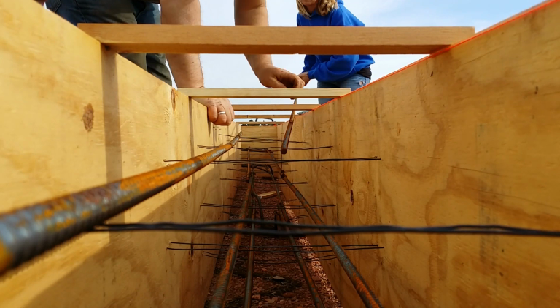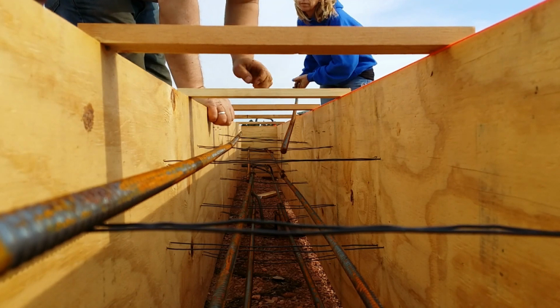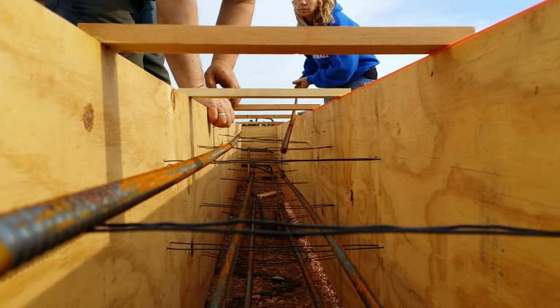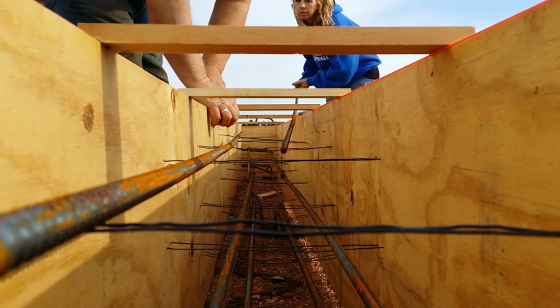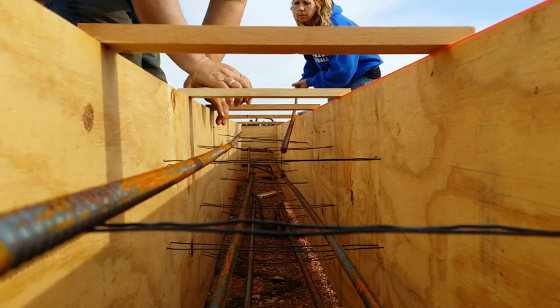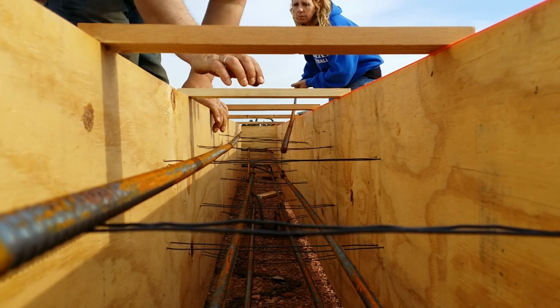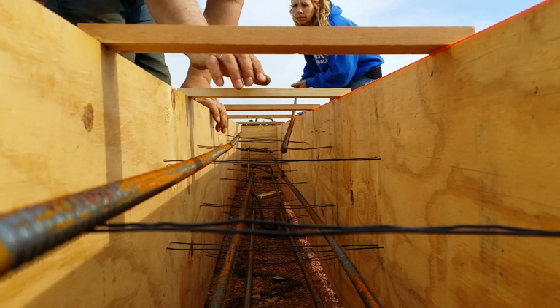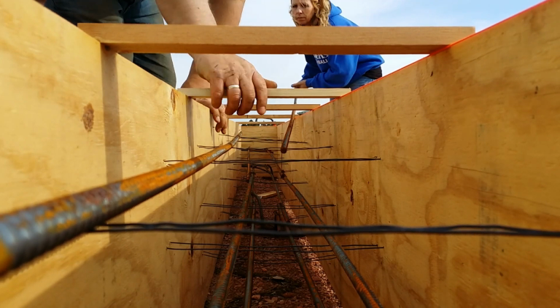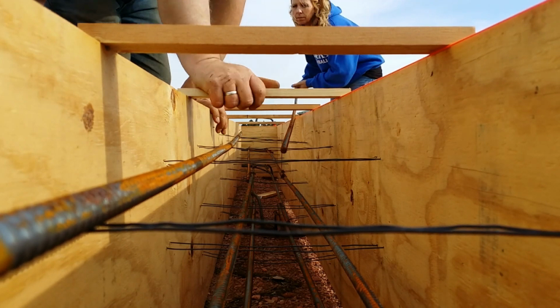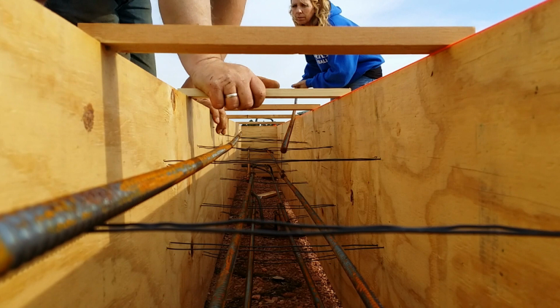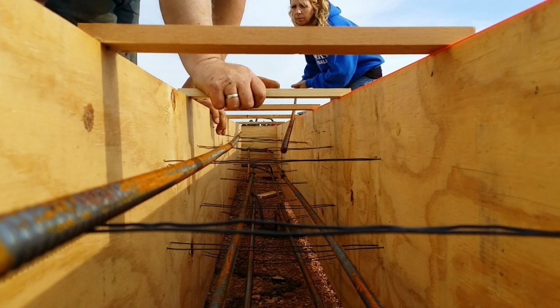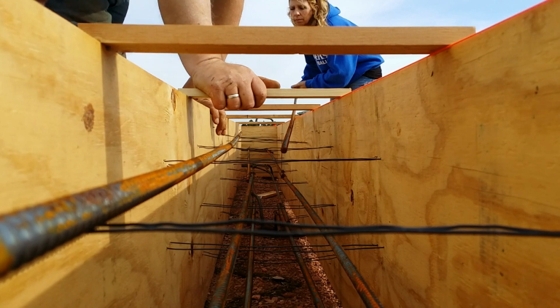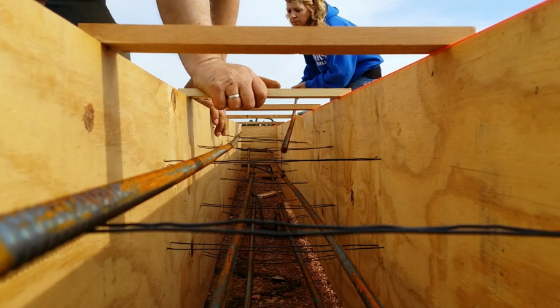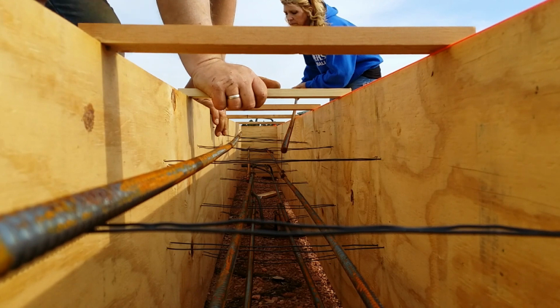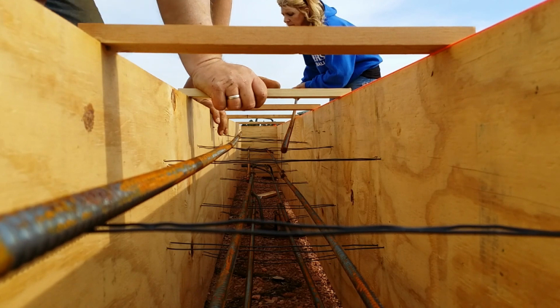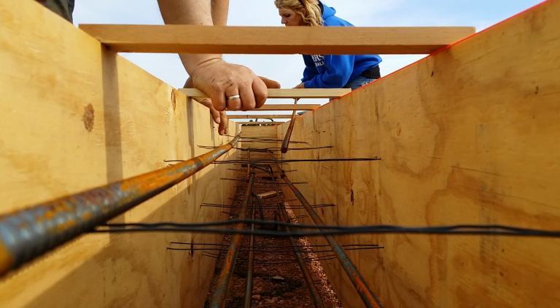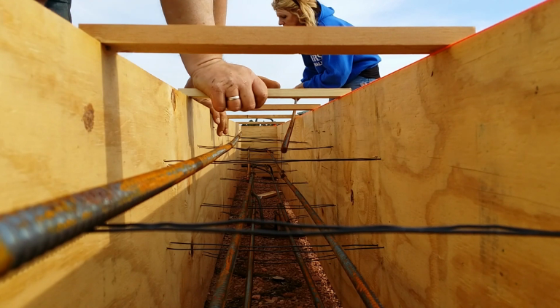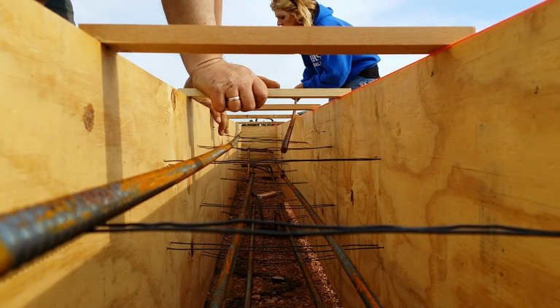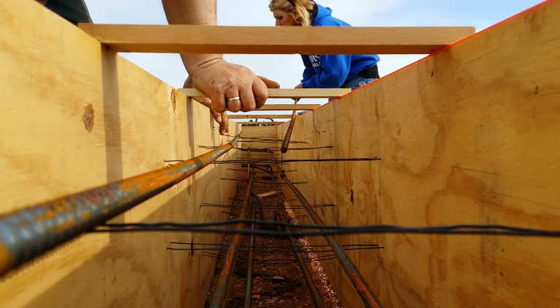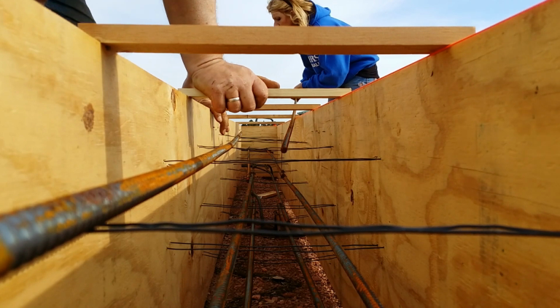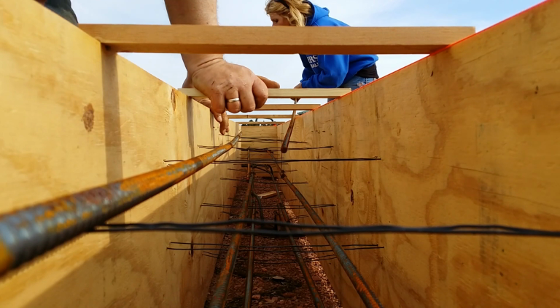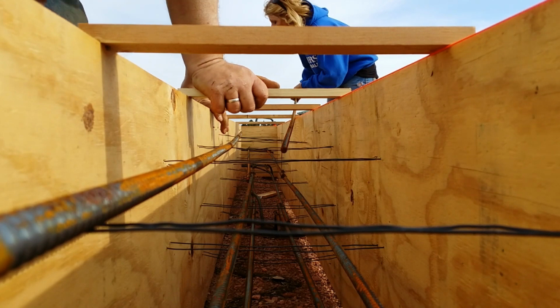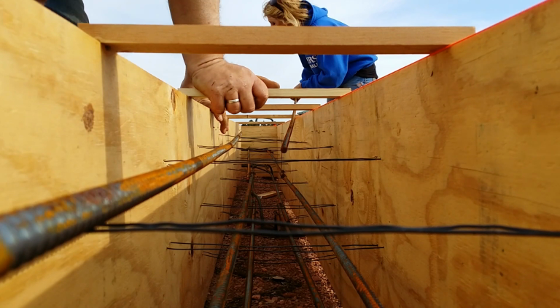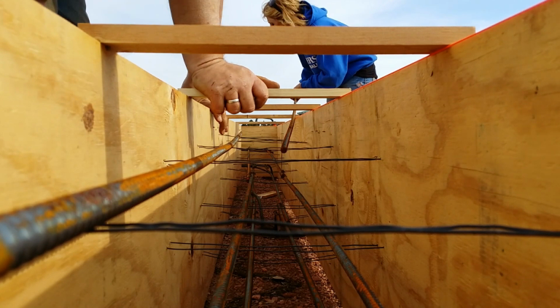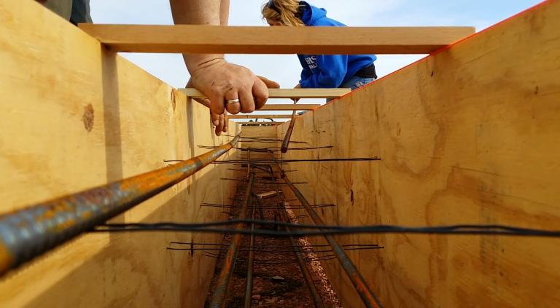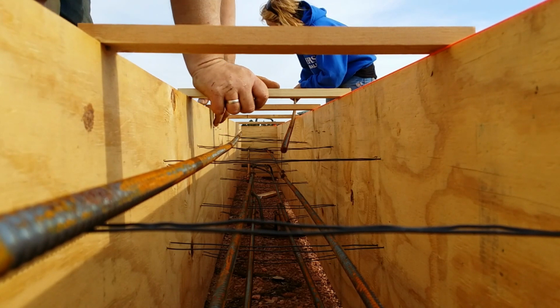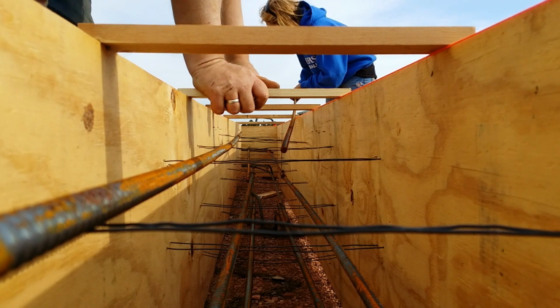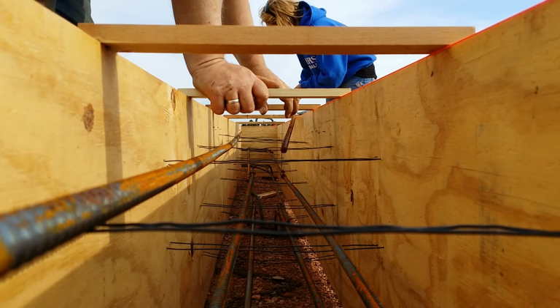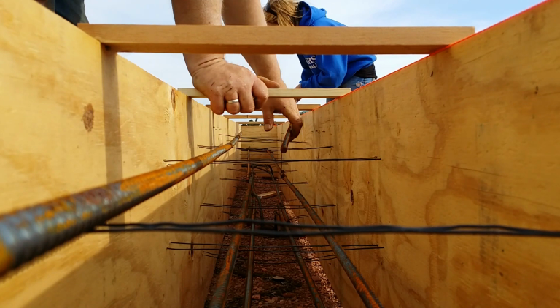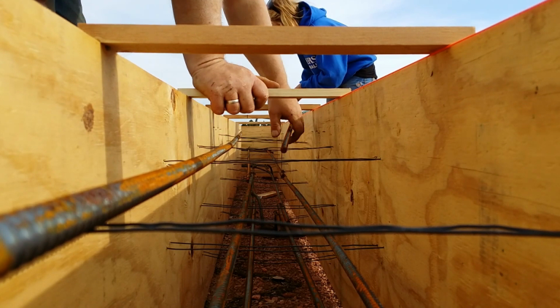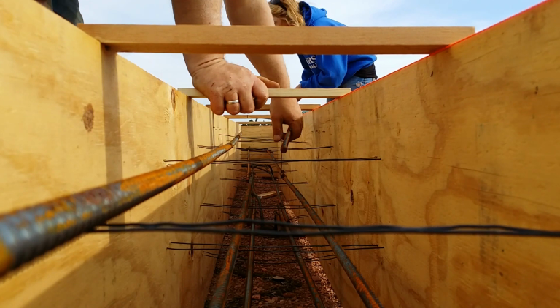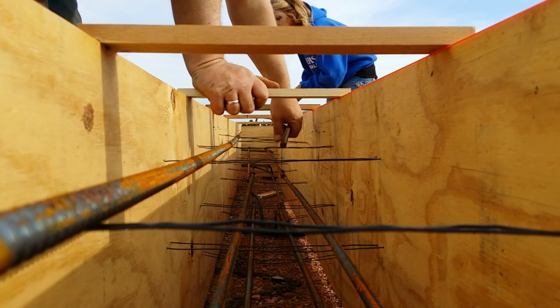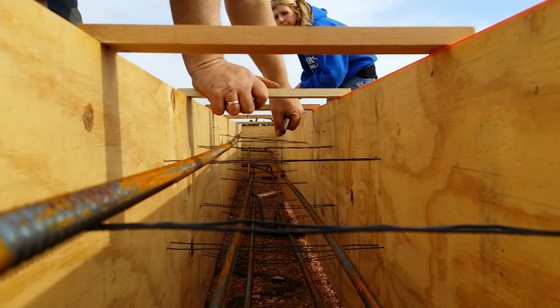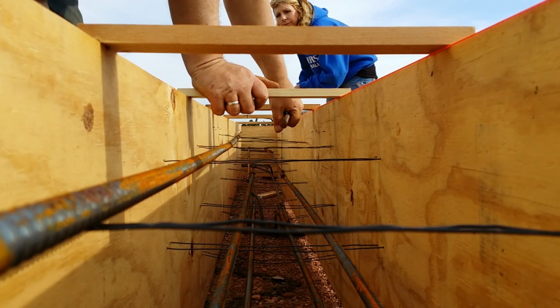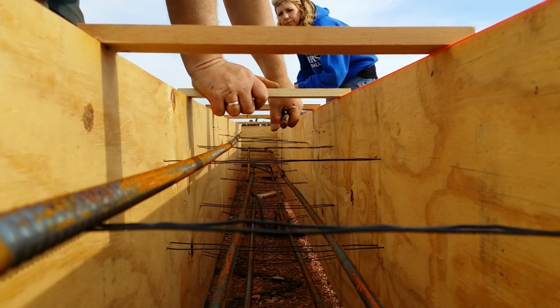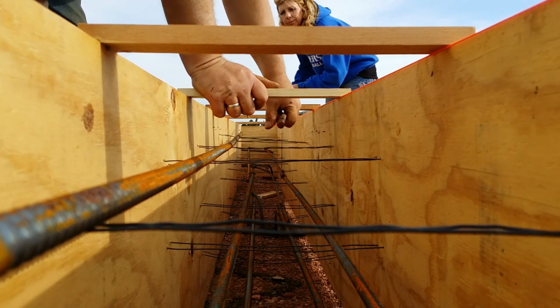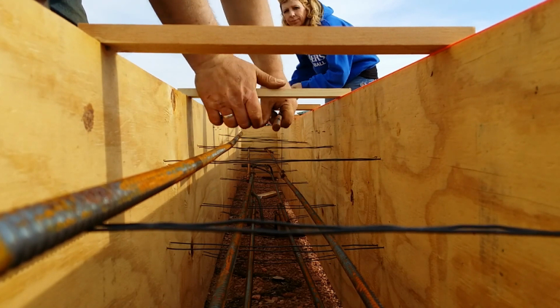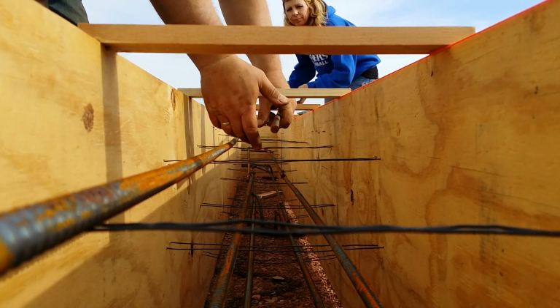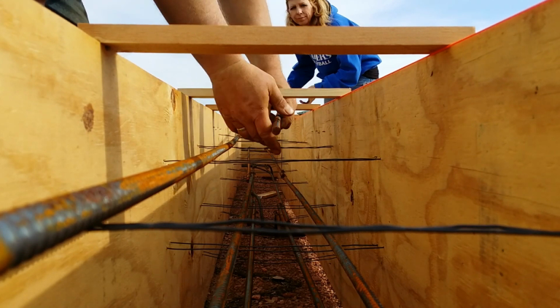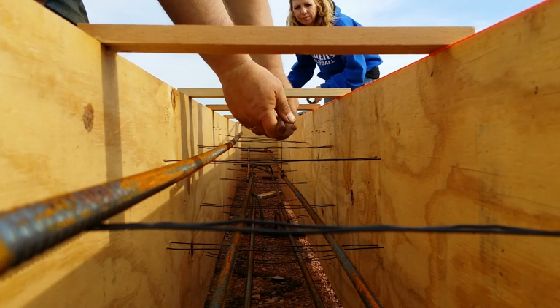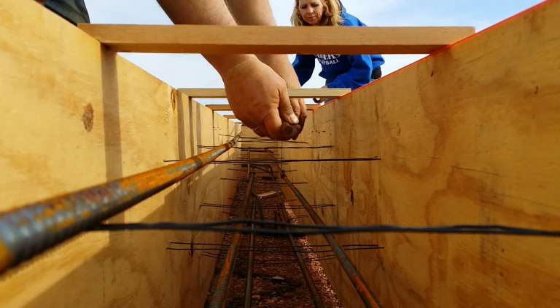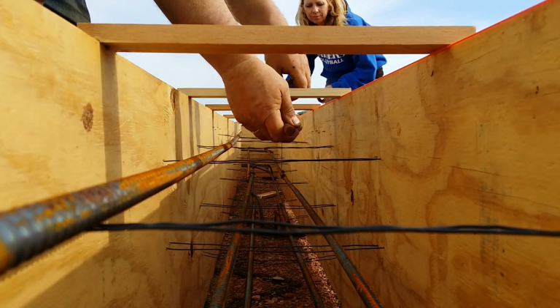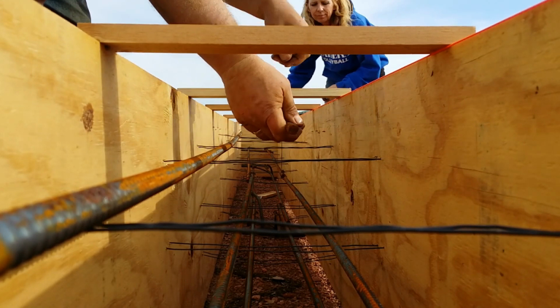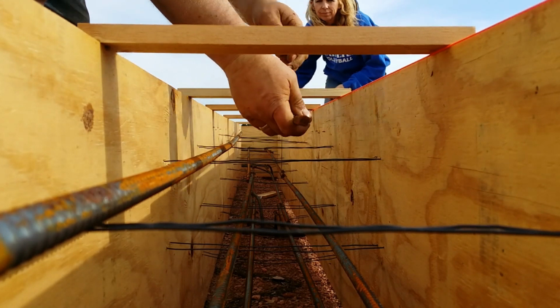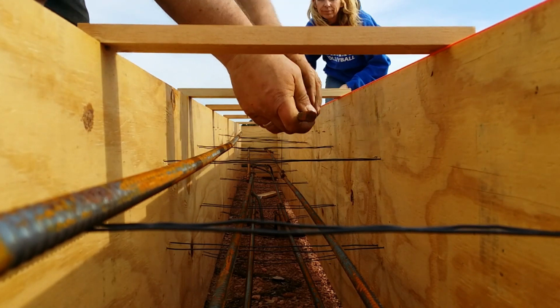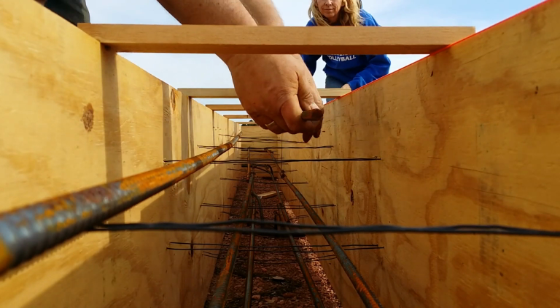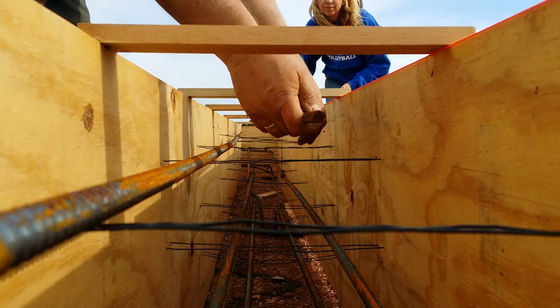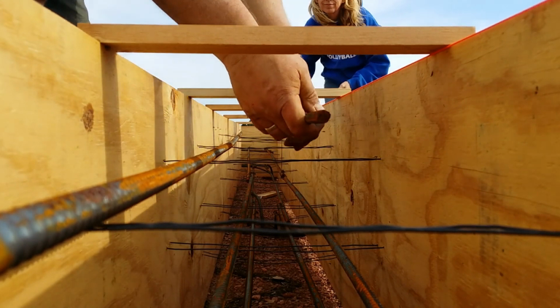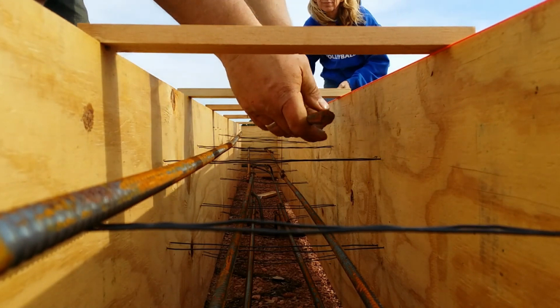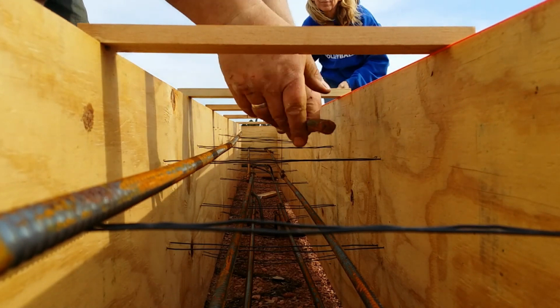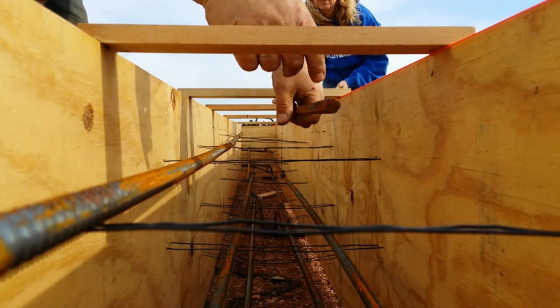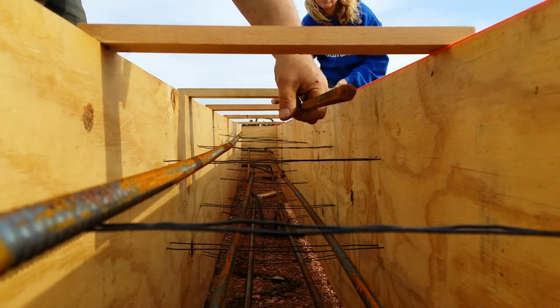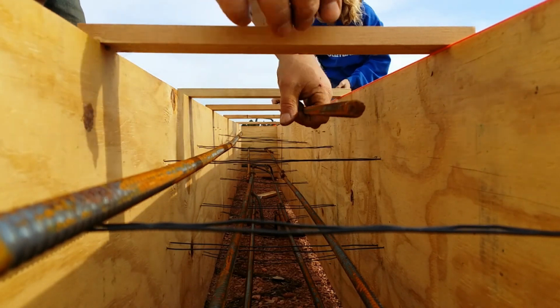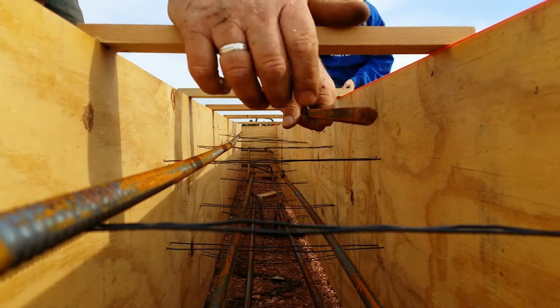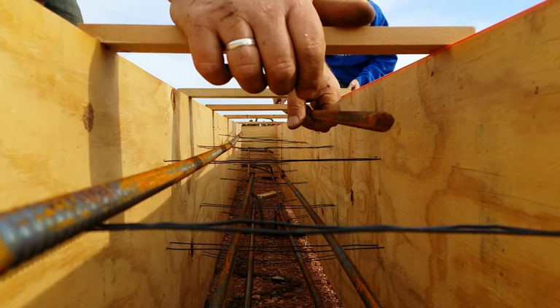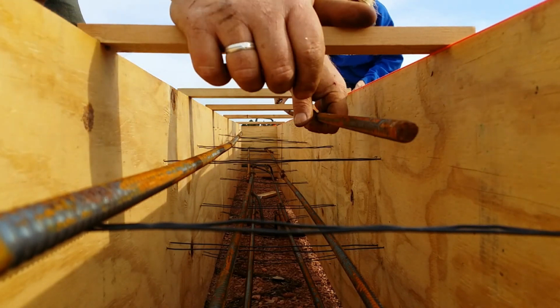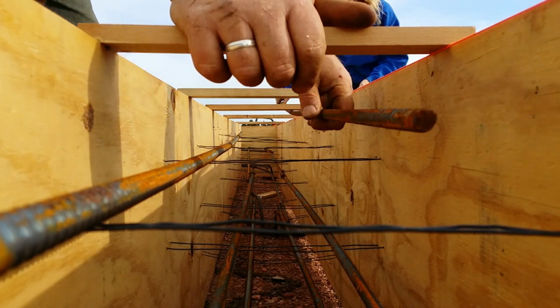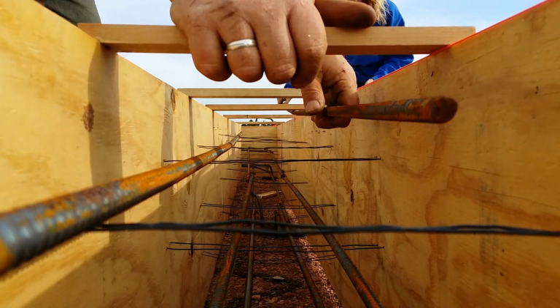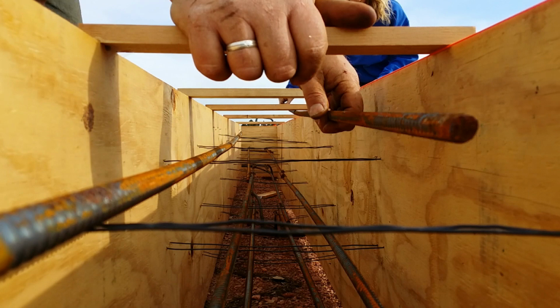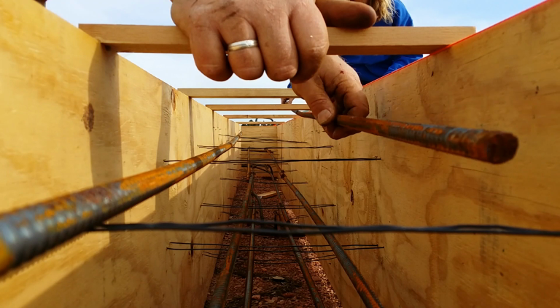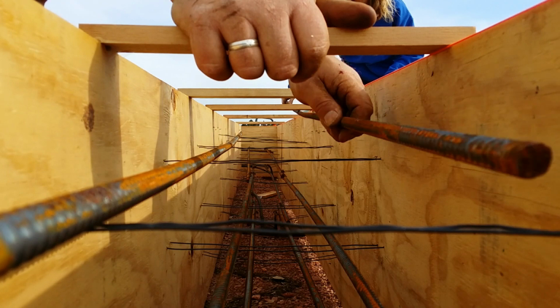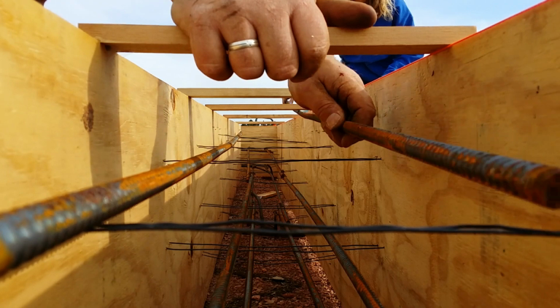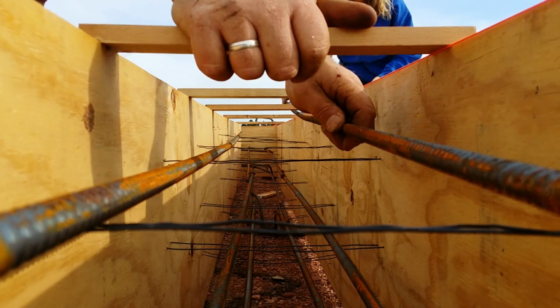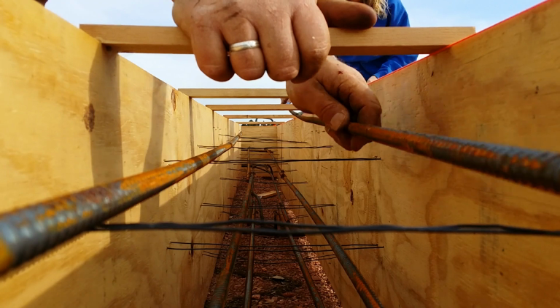I can't have too much steel. There's no such thing as too much rebar in concrete.